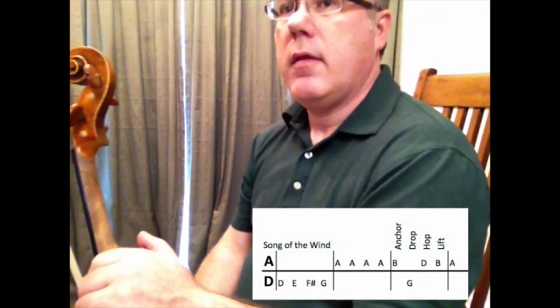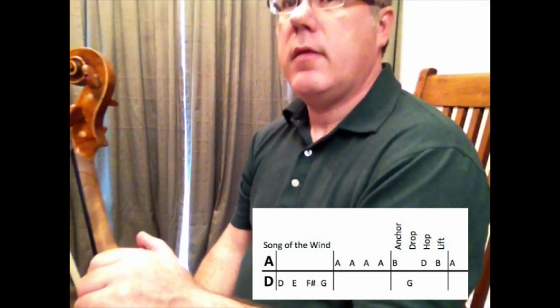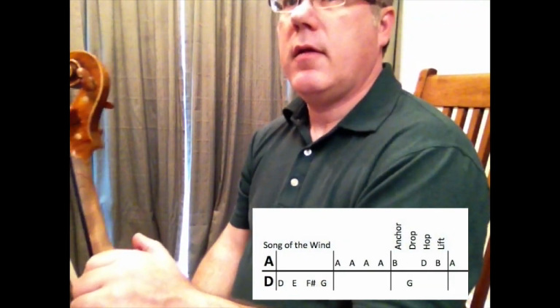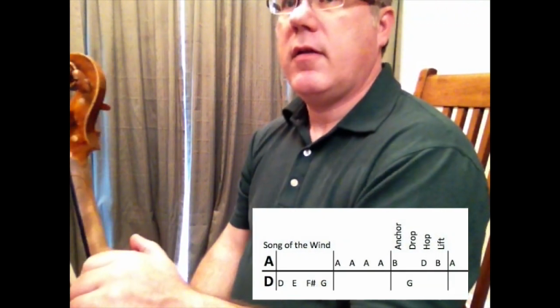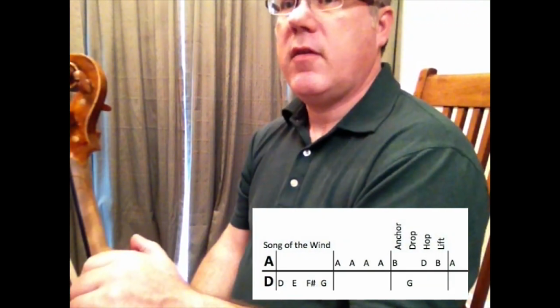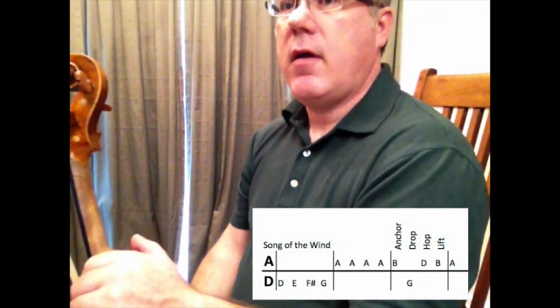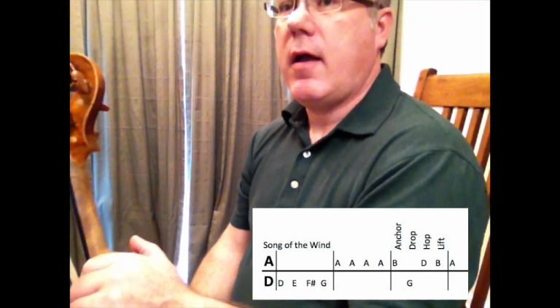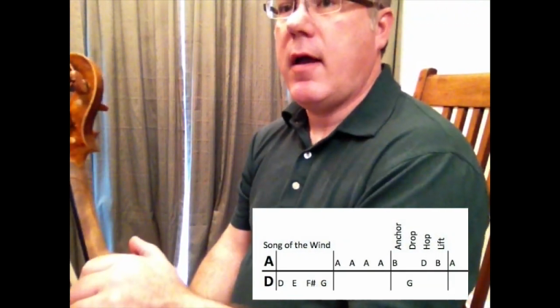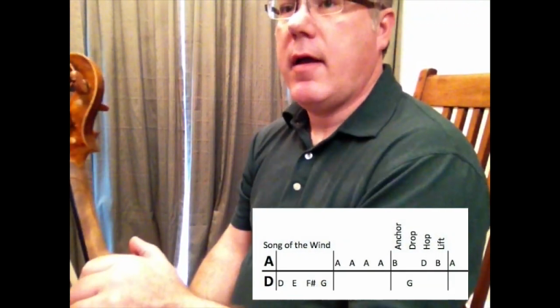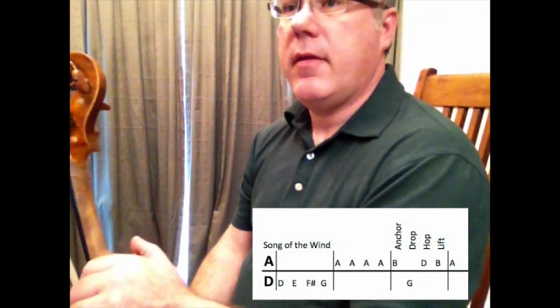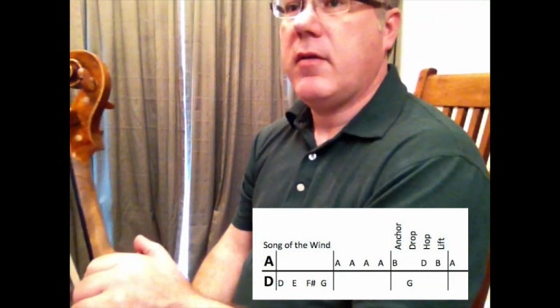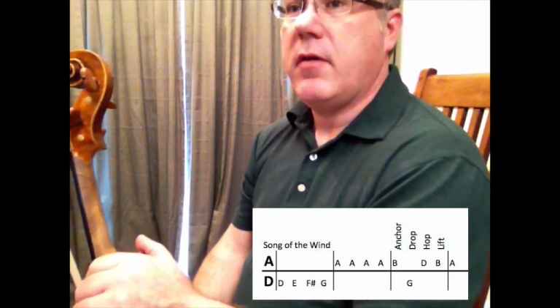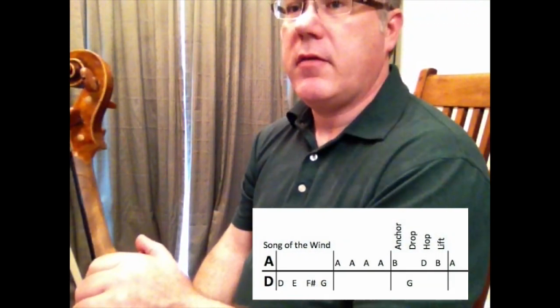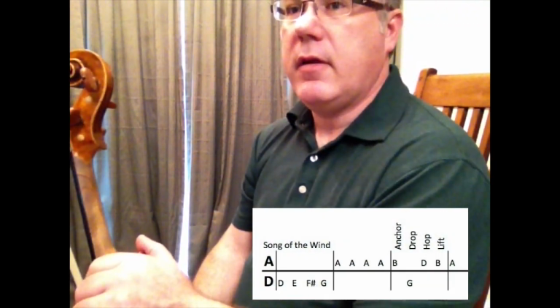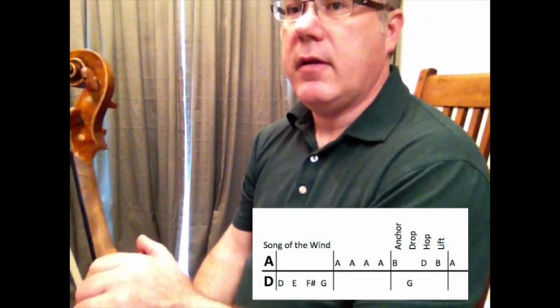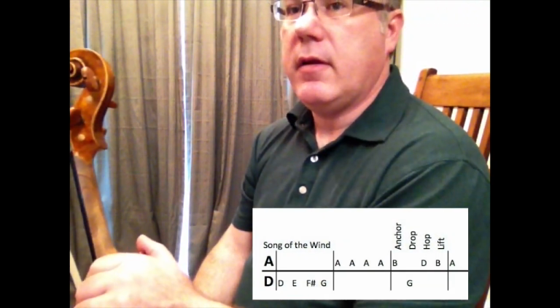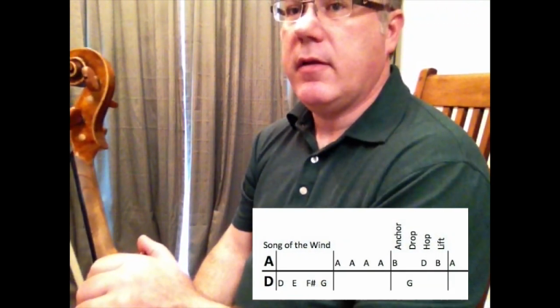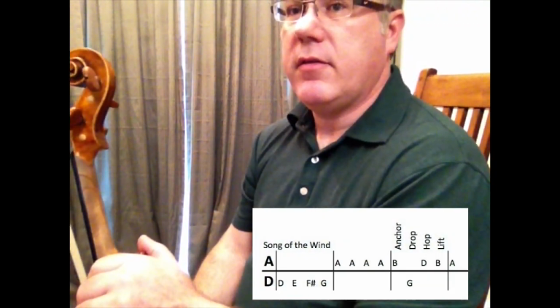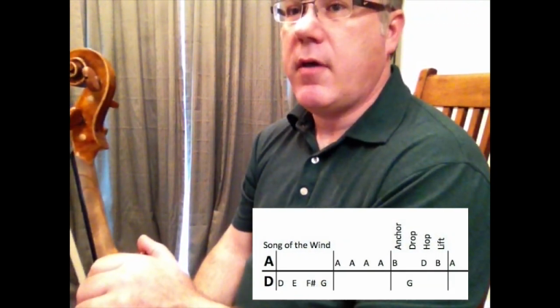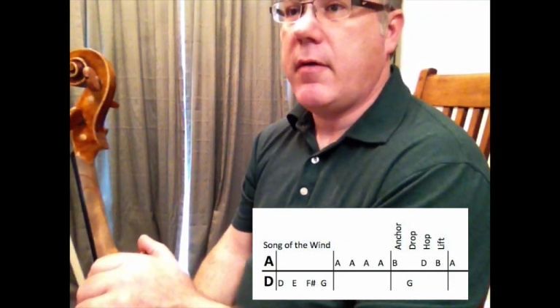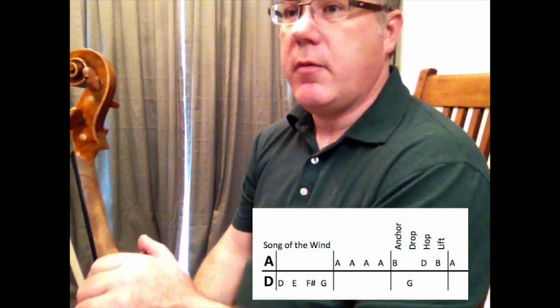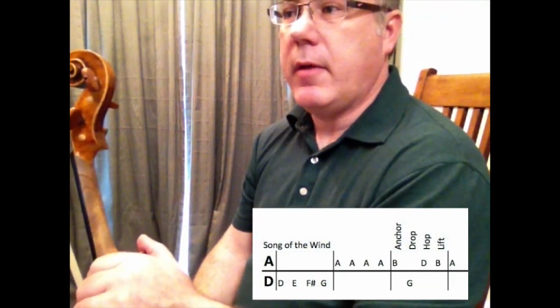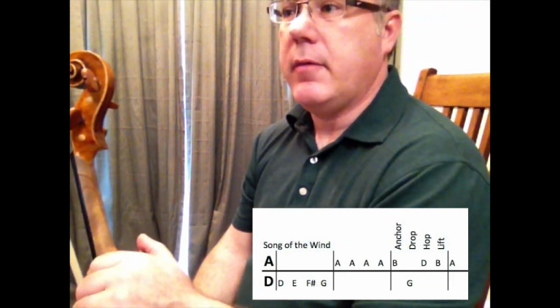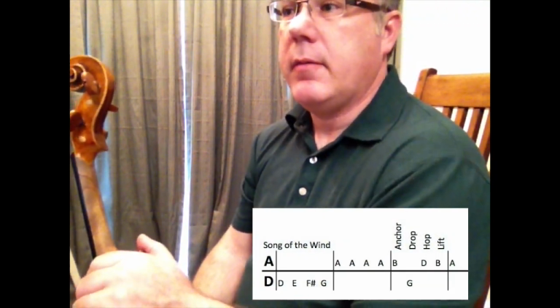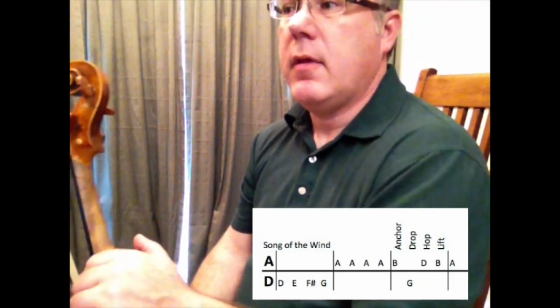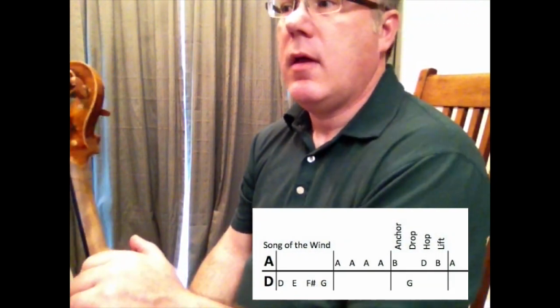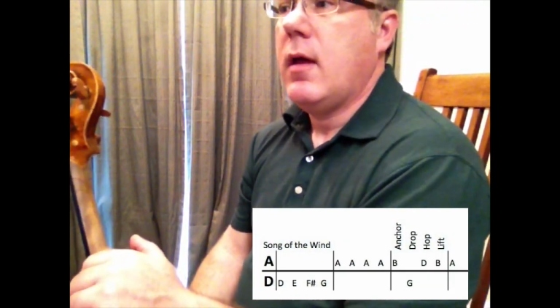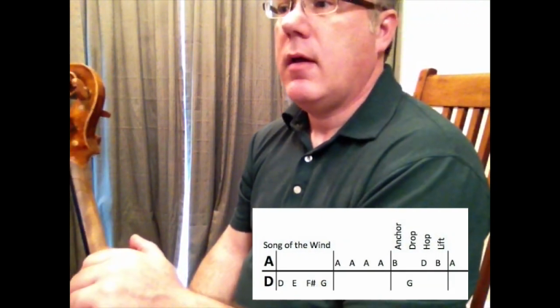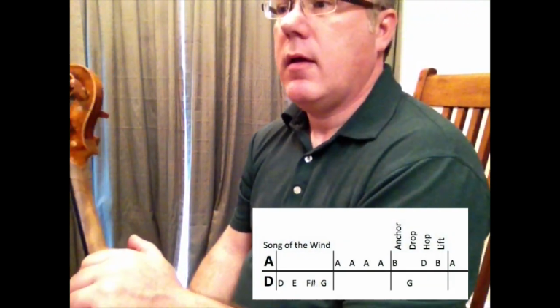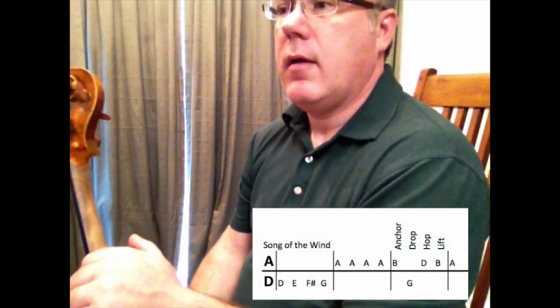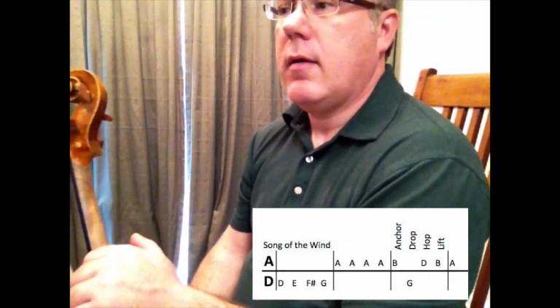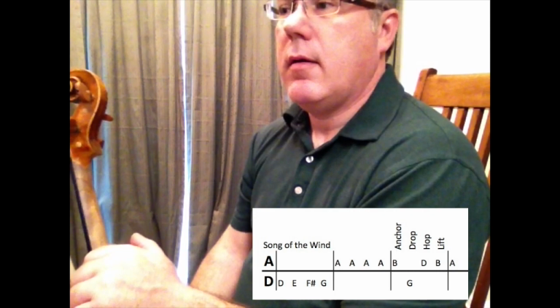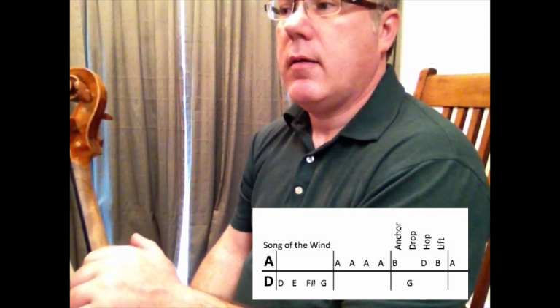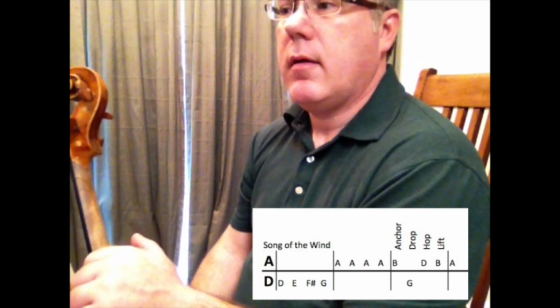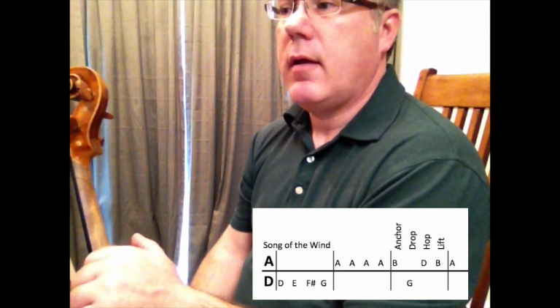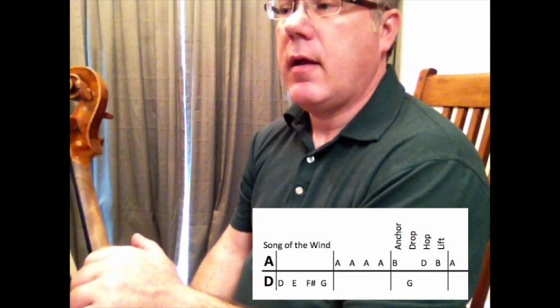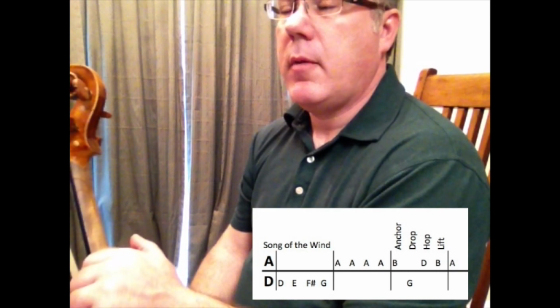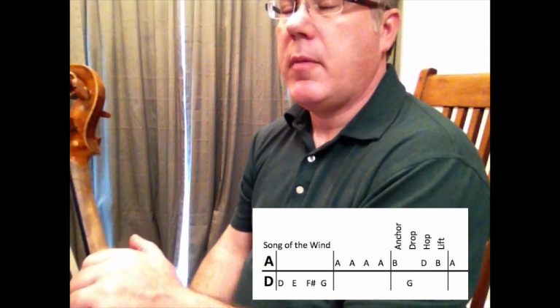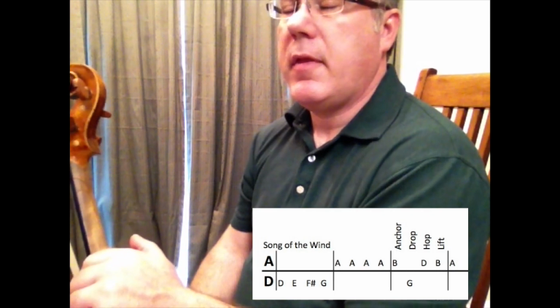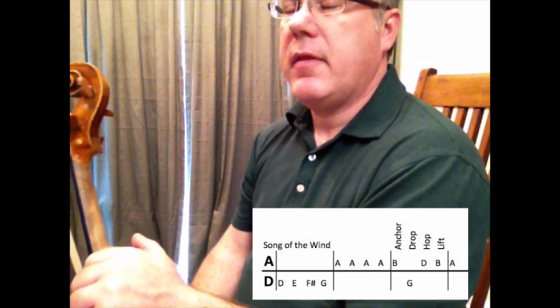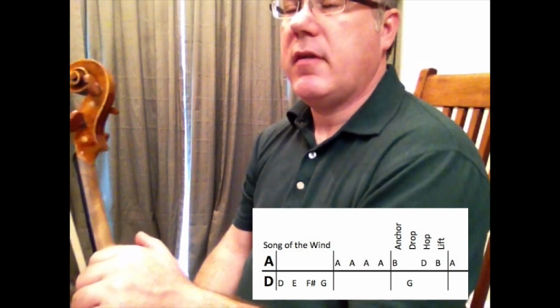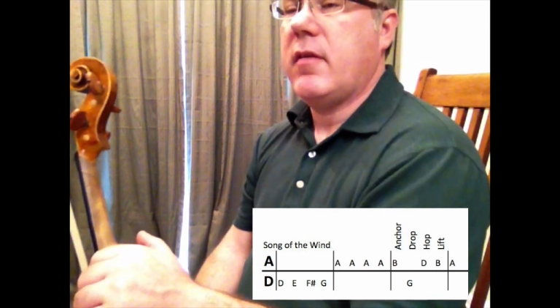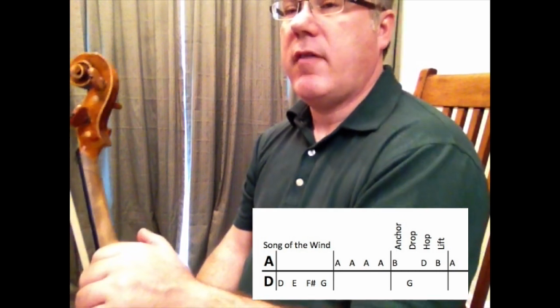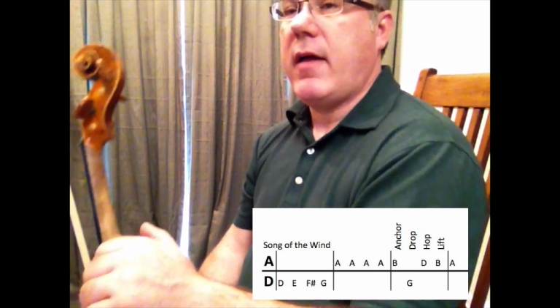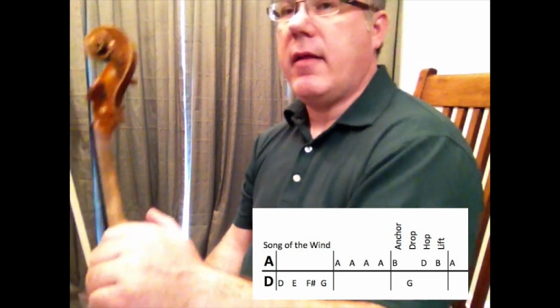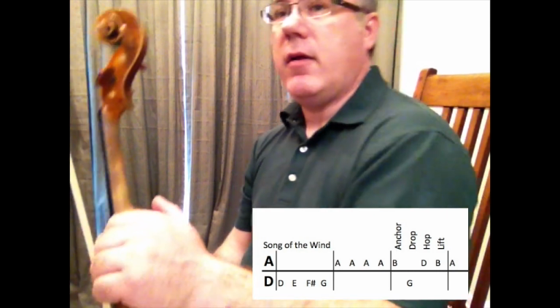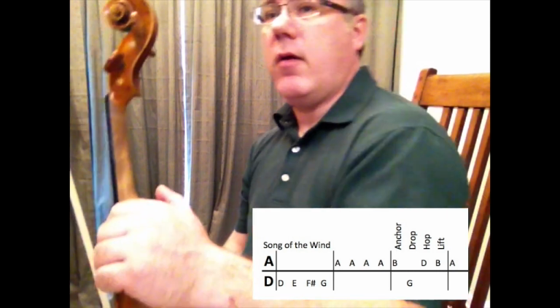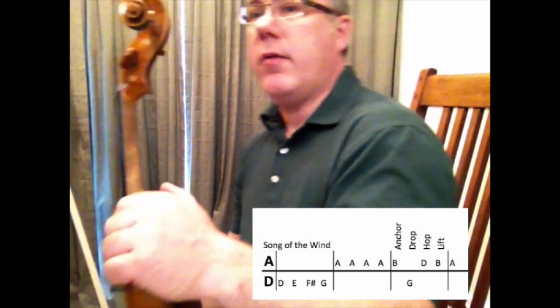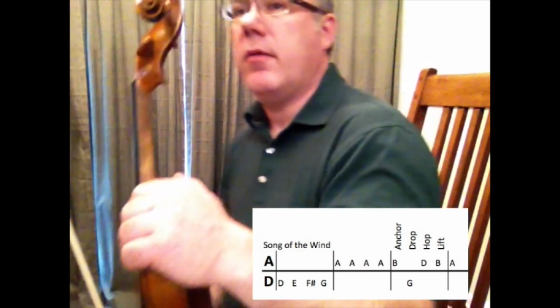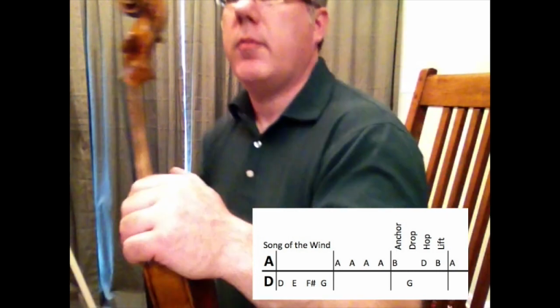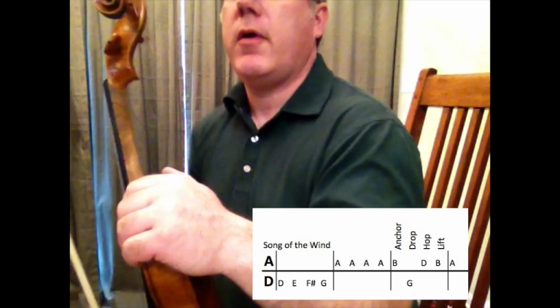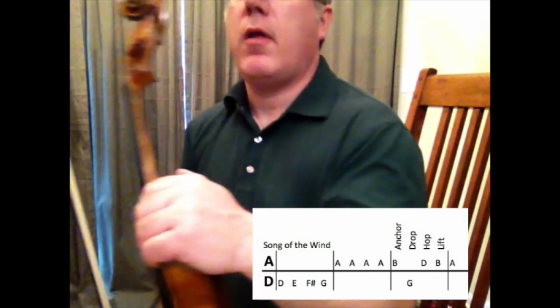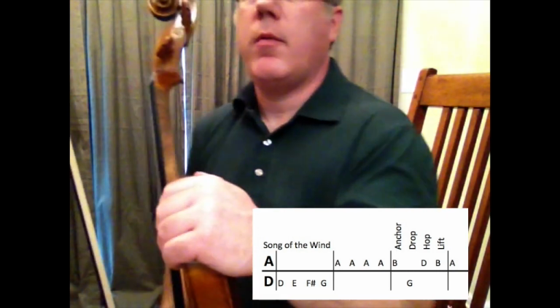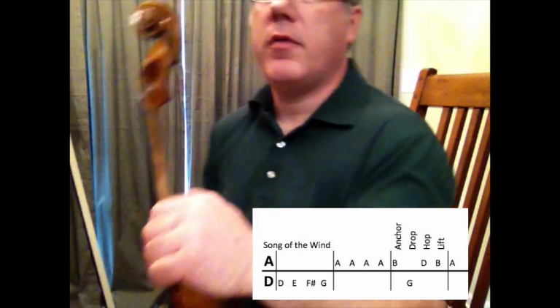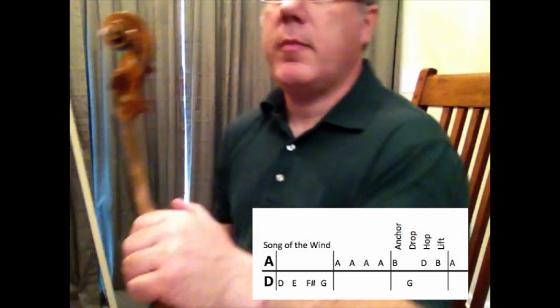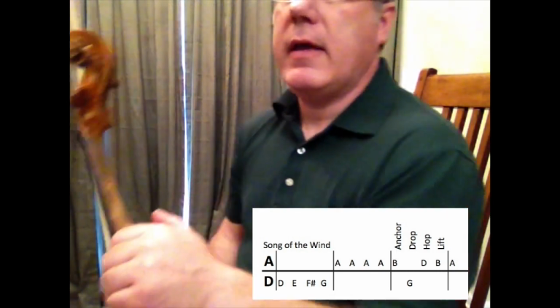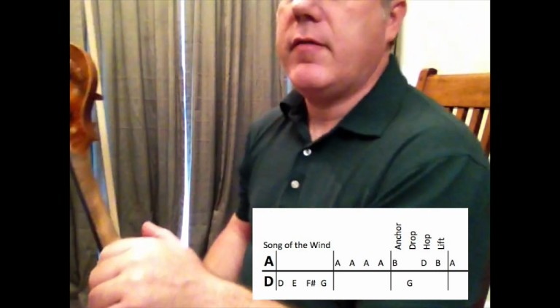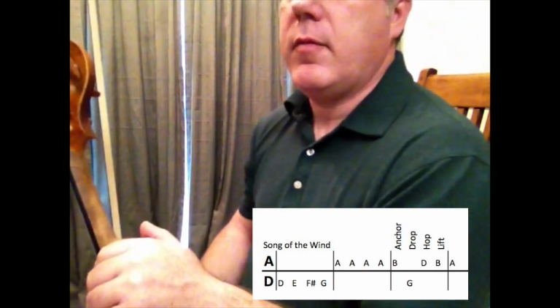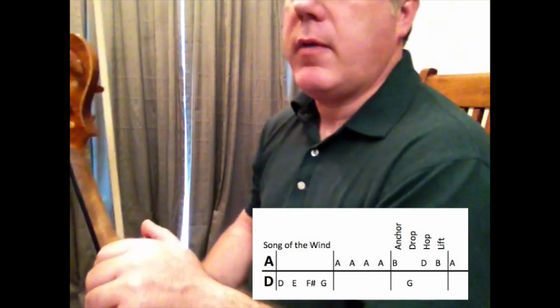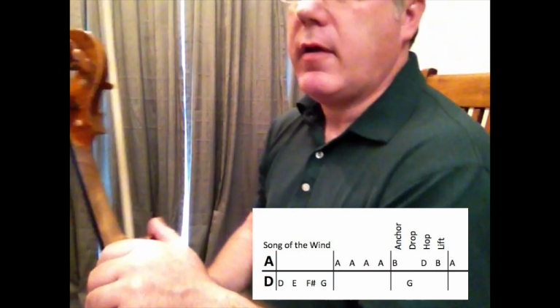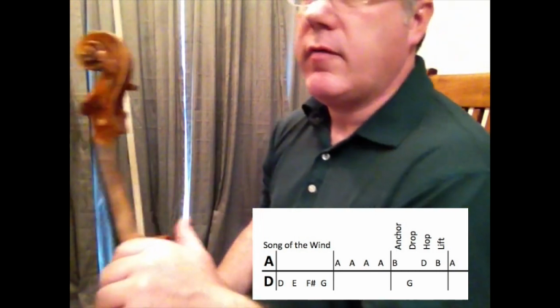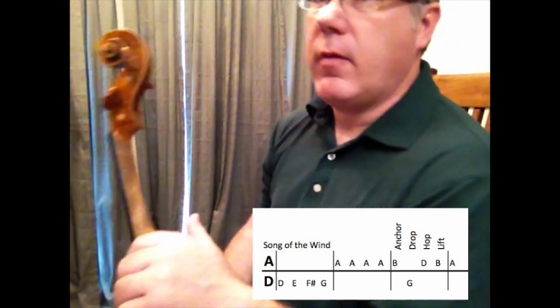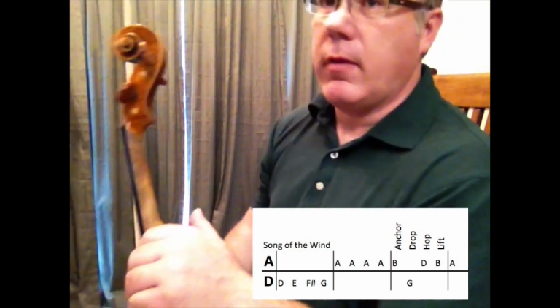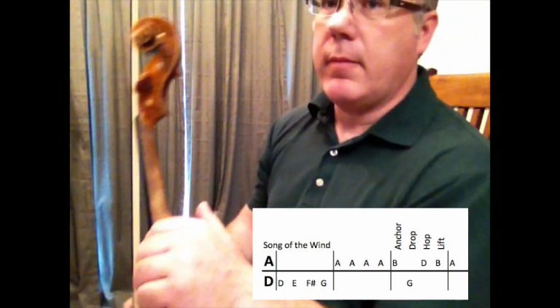The next song on the song sheet is Song of the Wind. I'm going to play this on a violin, although you can play along with me if you're playing a viola.